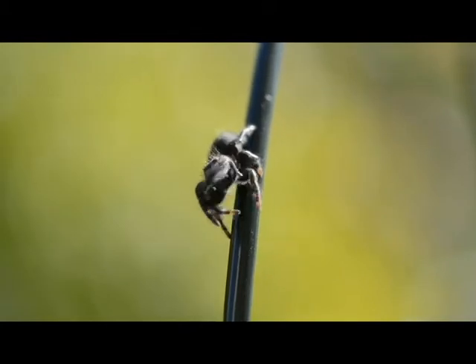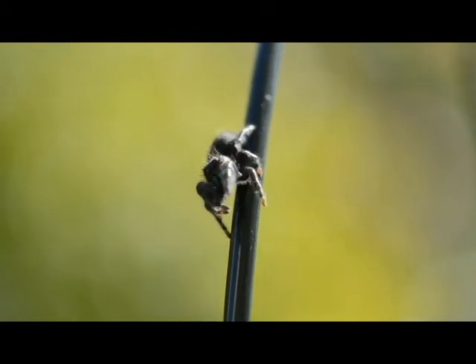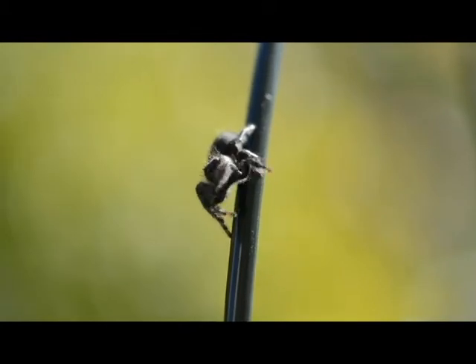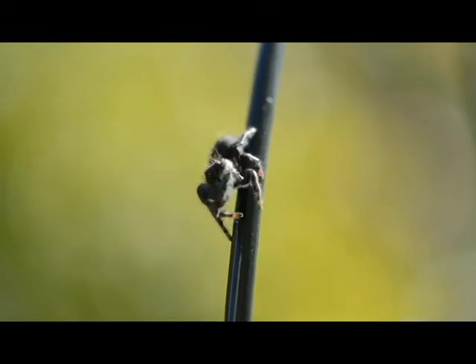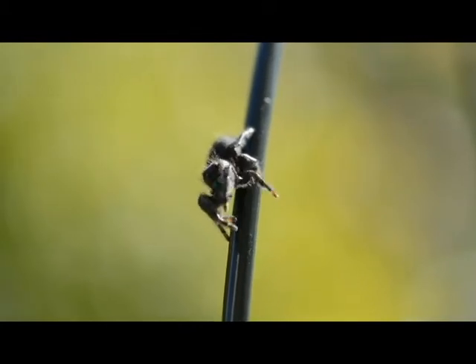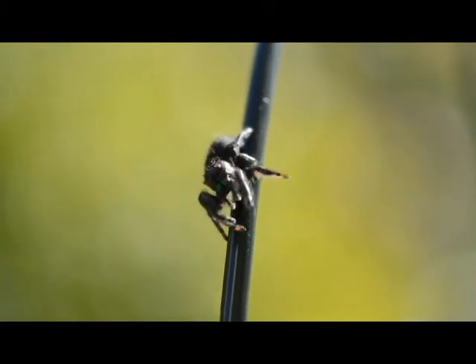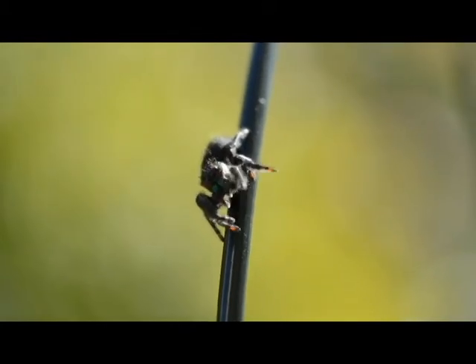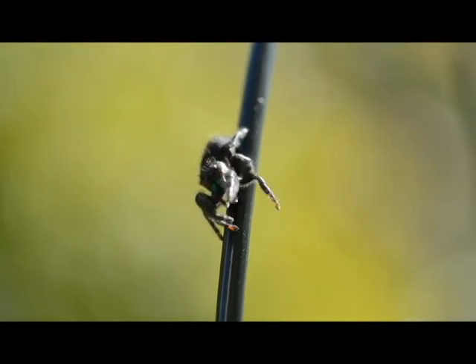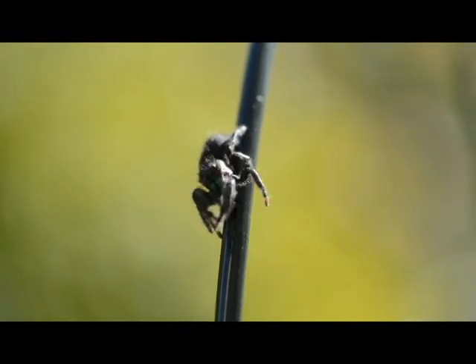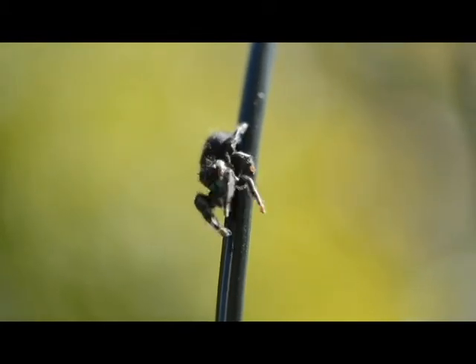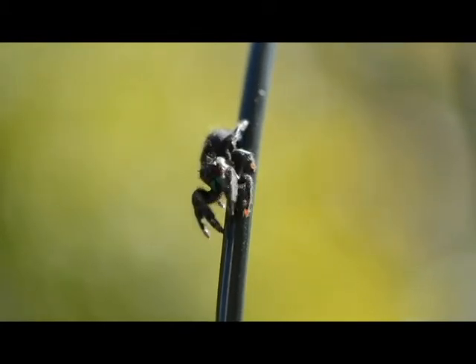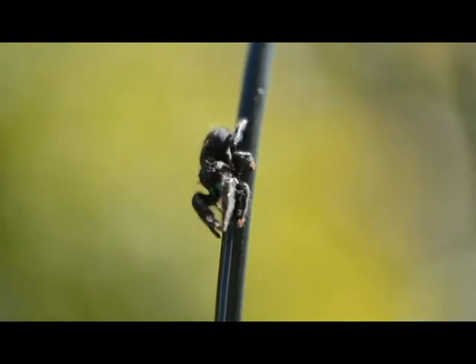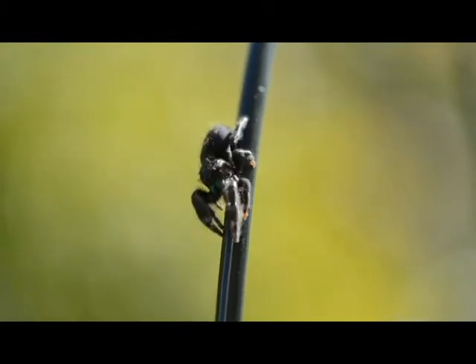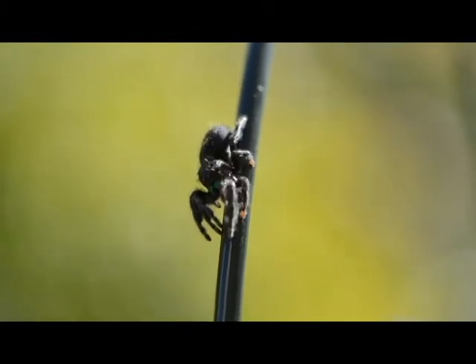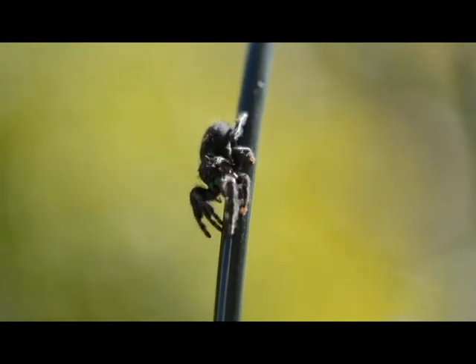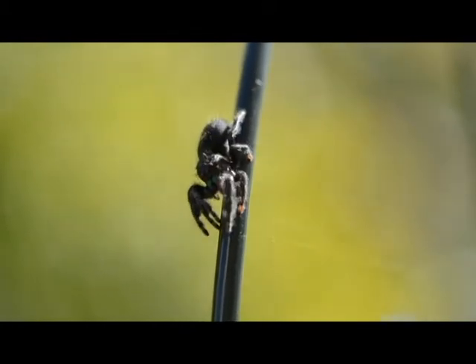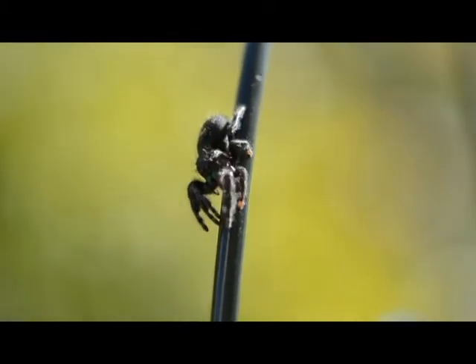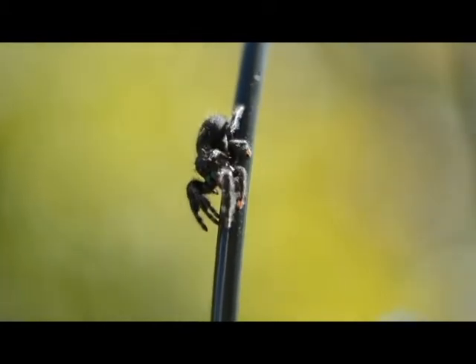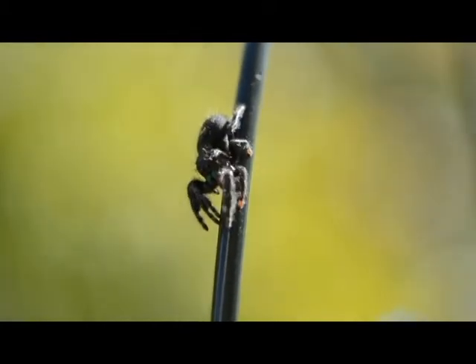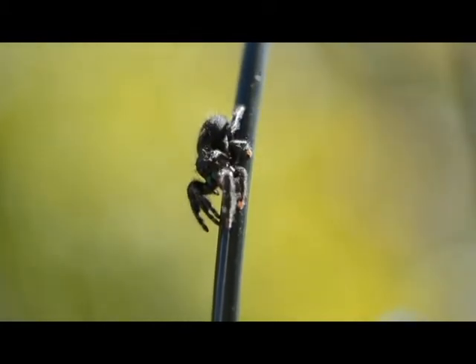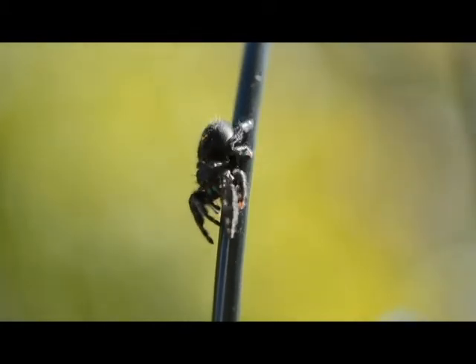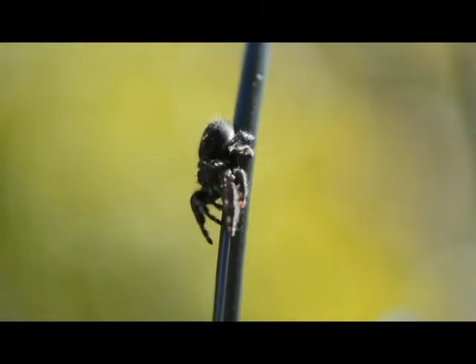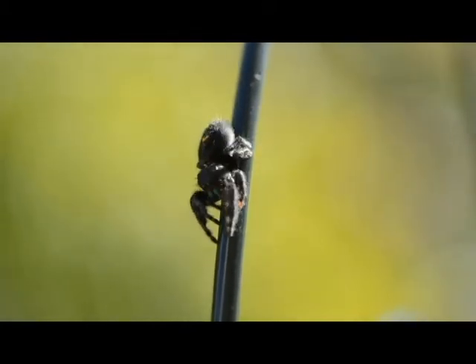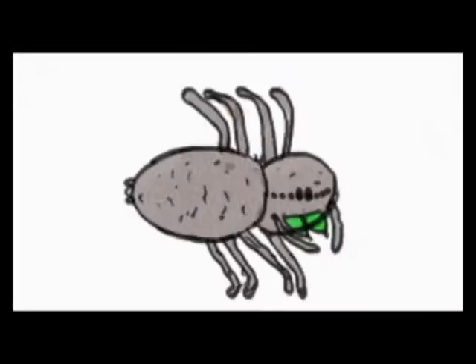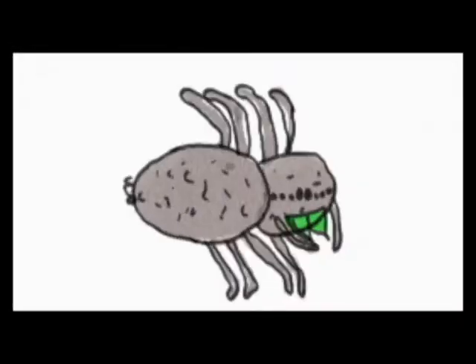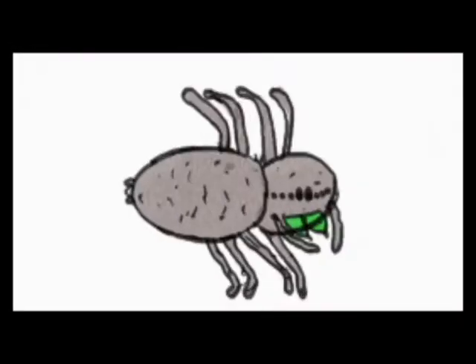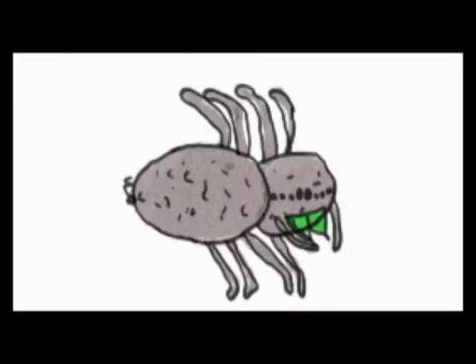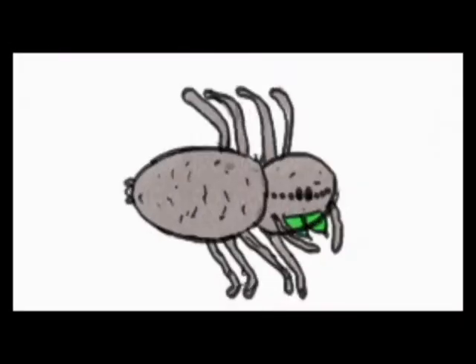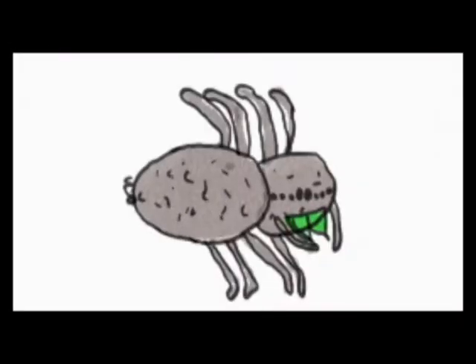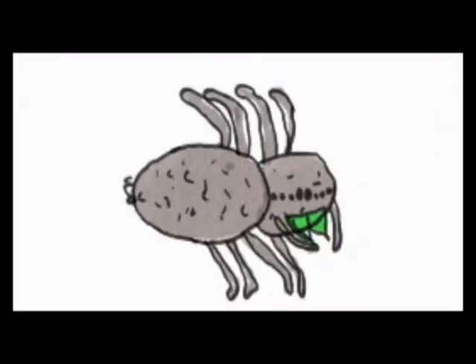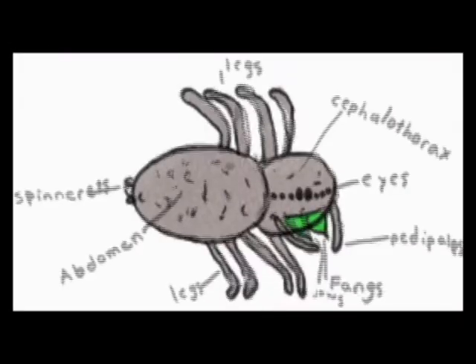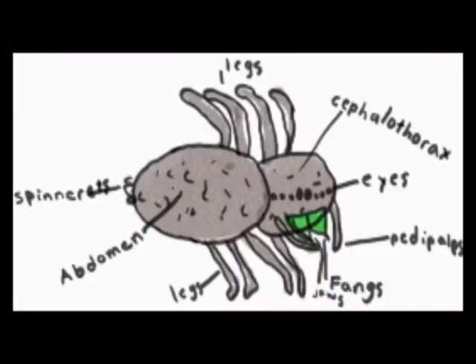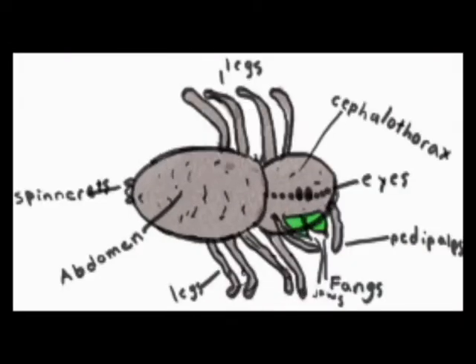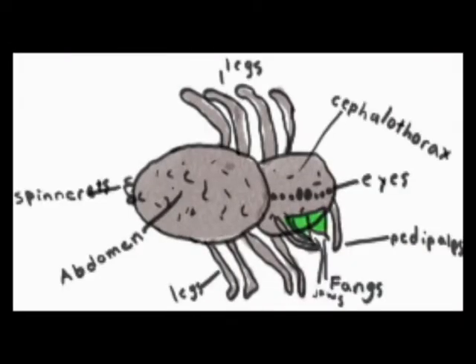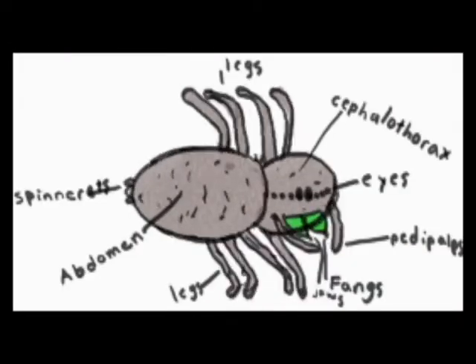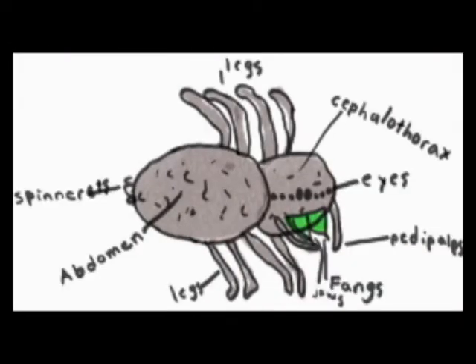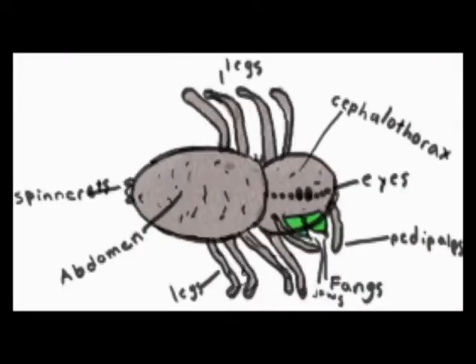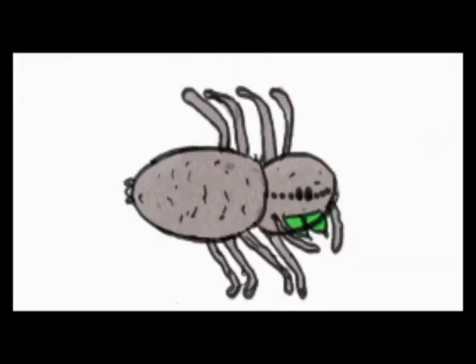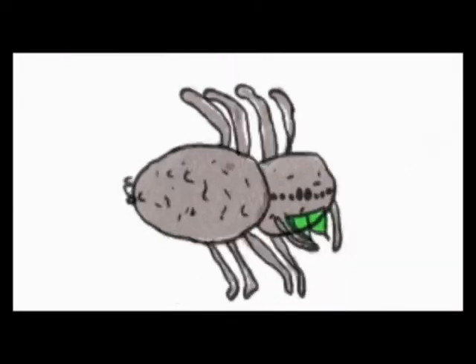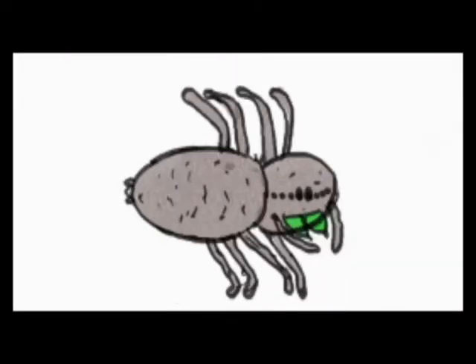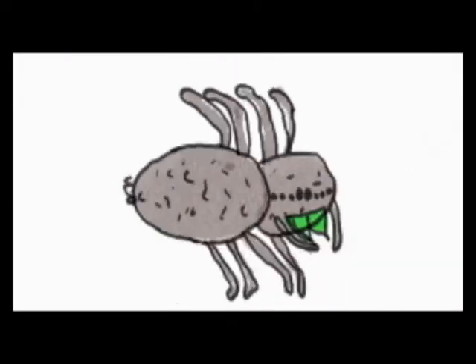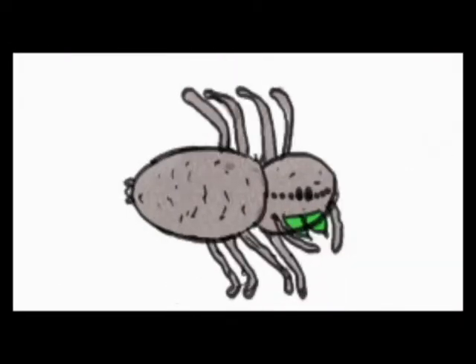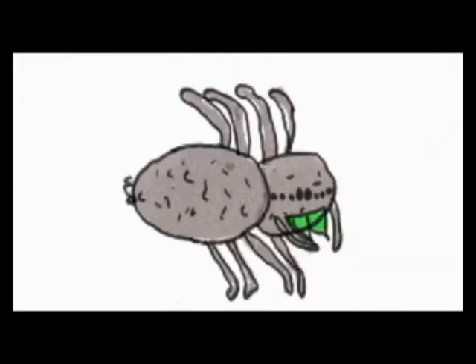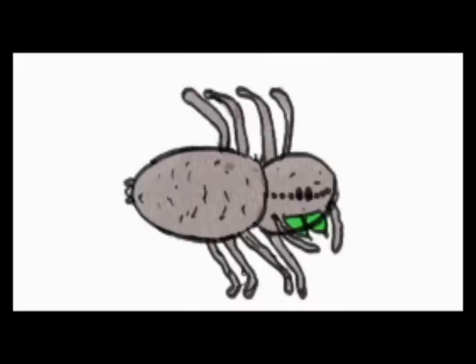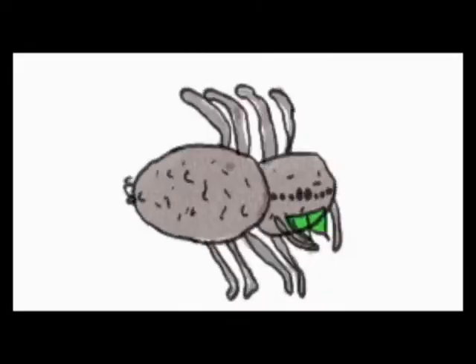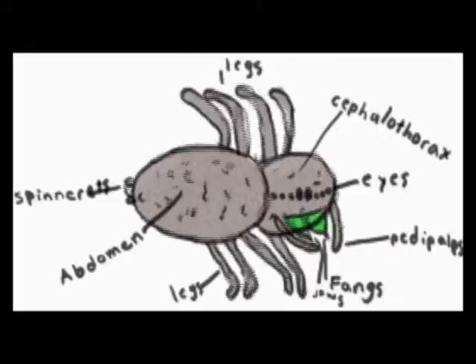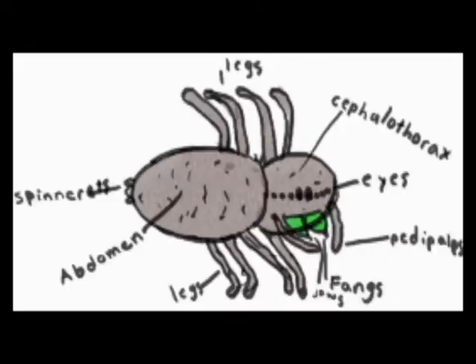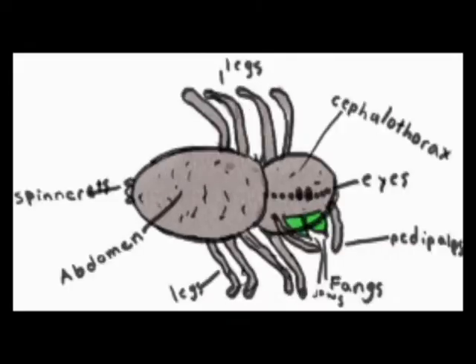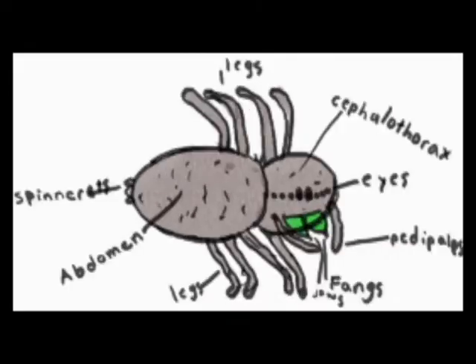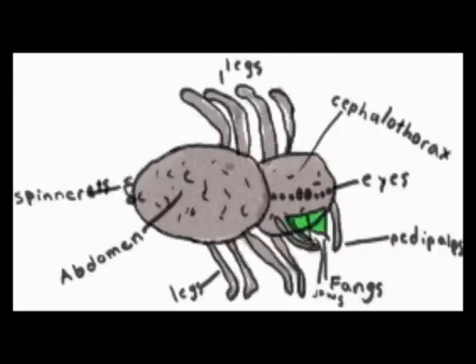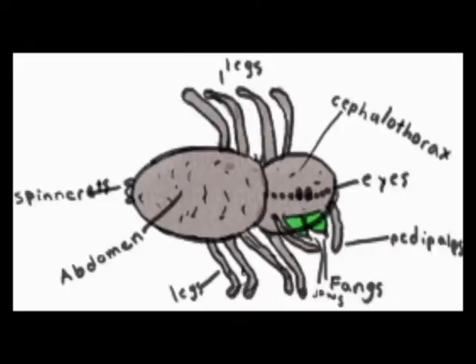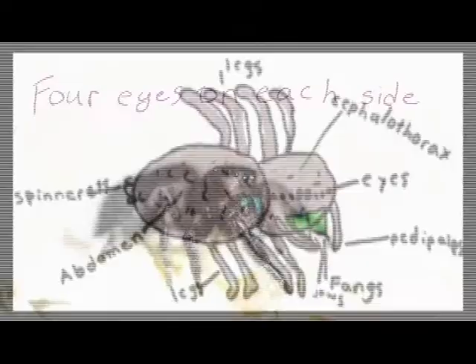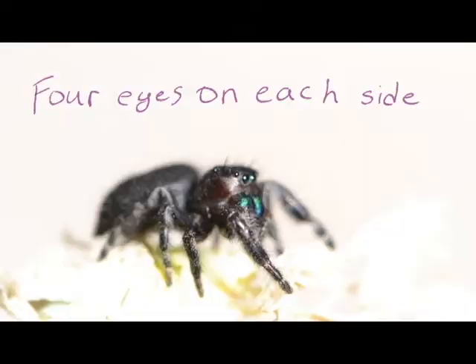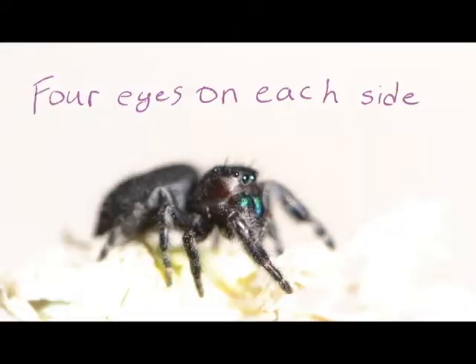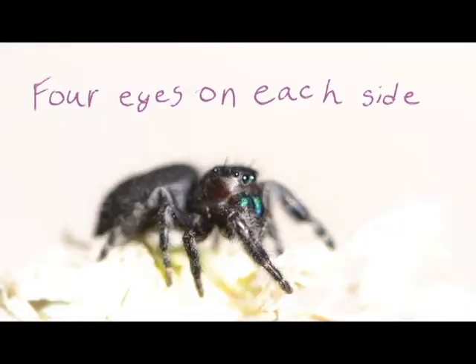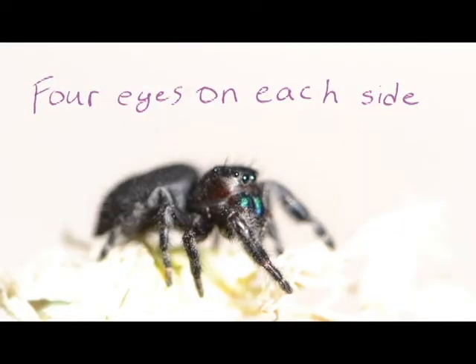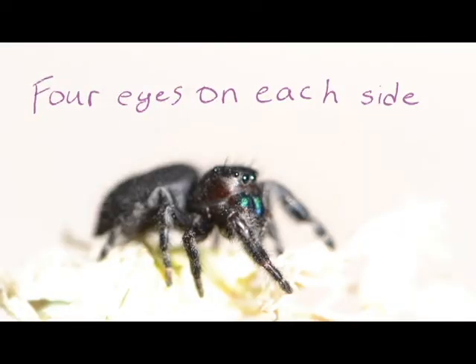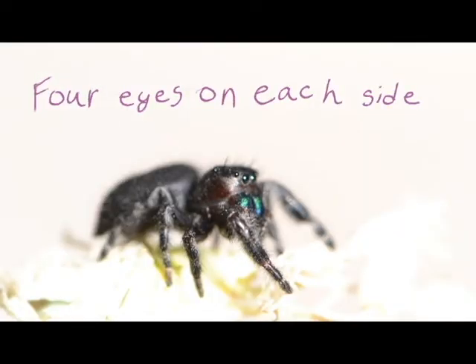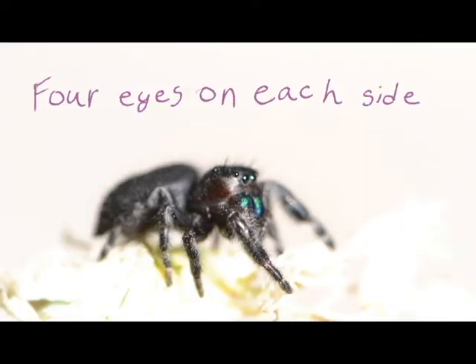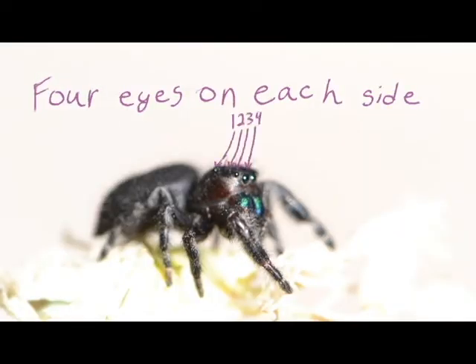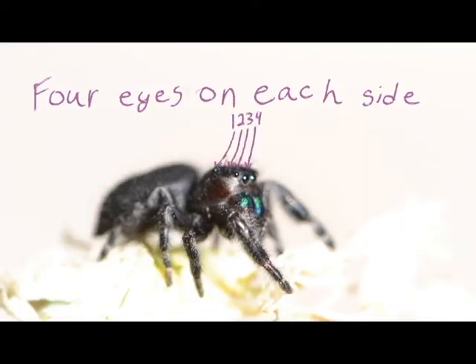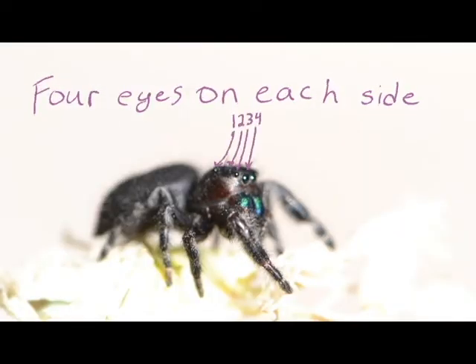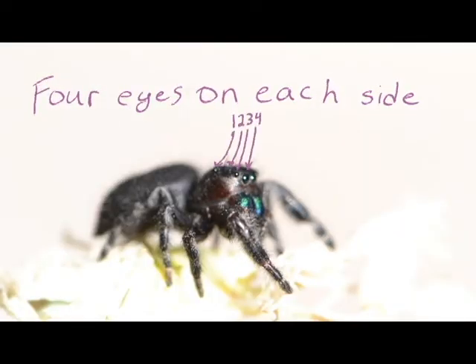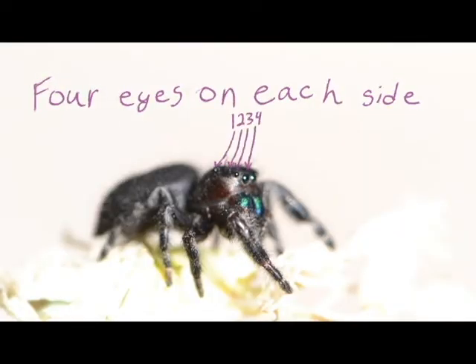Spiders are arachnids. That means they have two body segments and eight legs. Spiders have eight eyes,